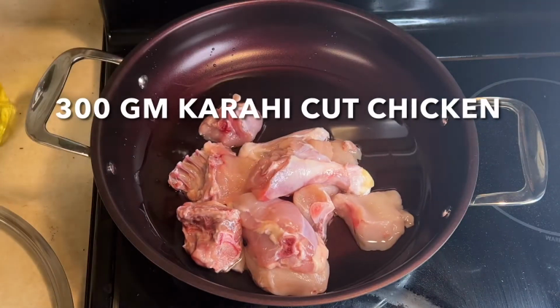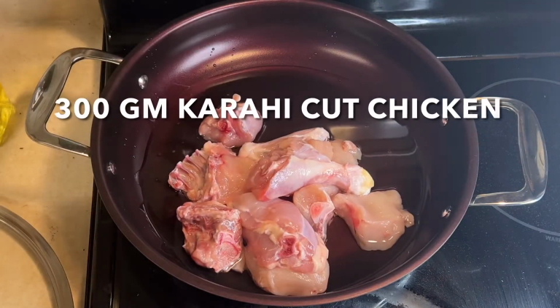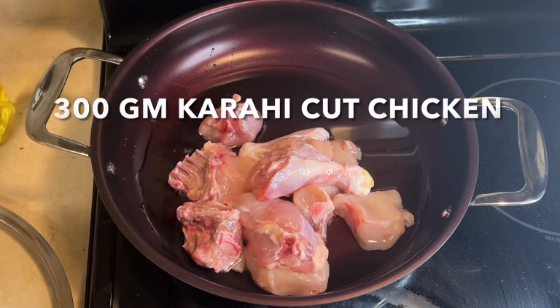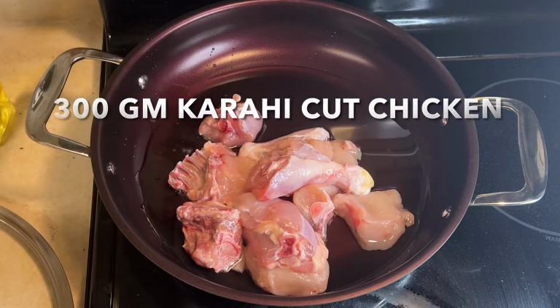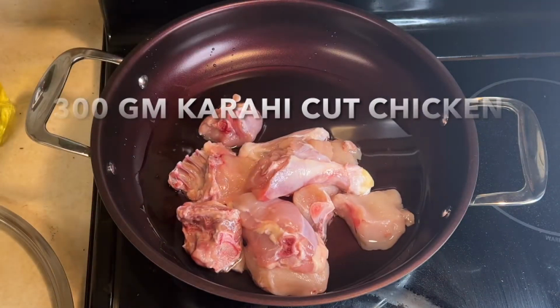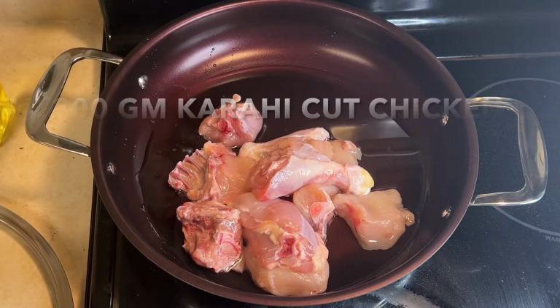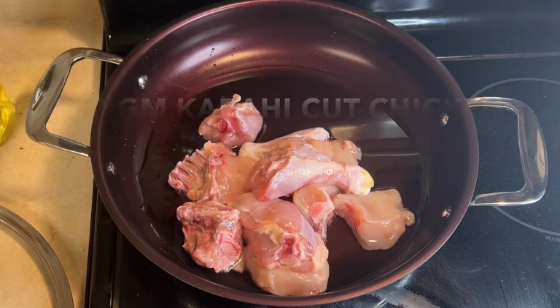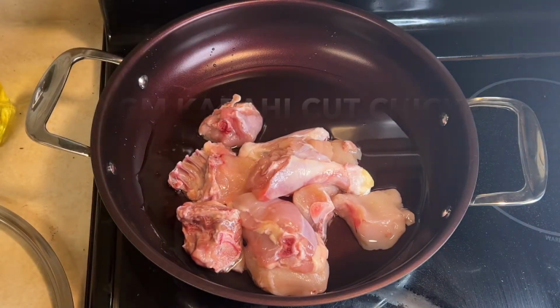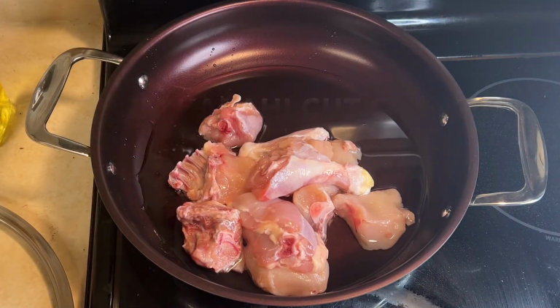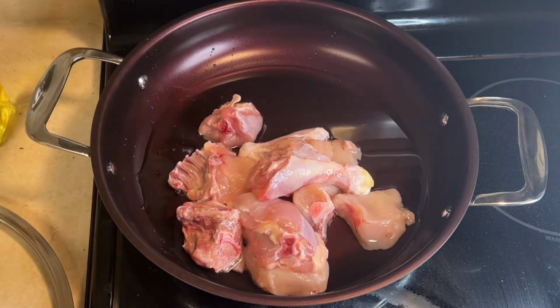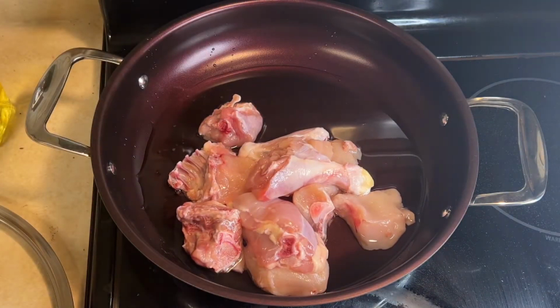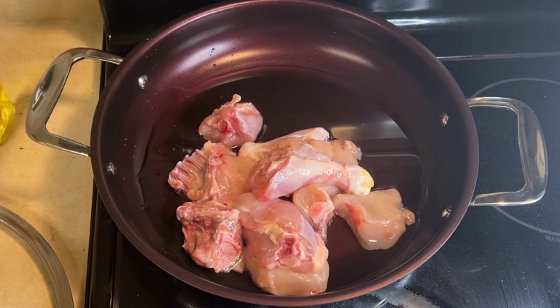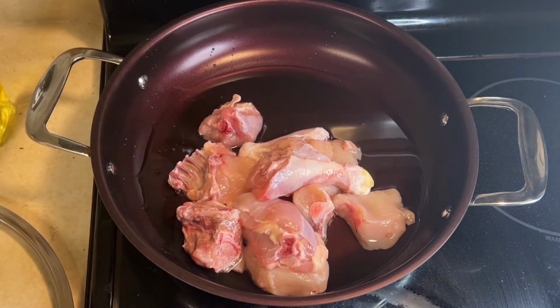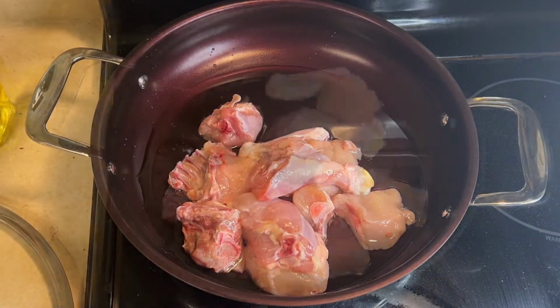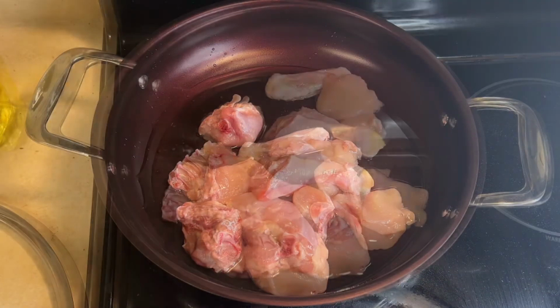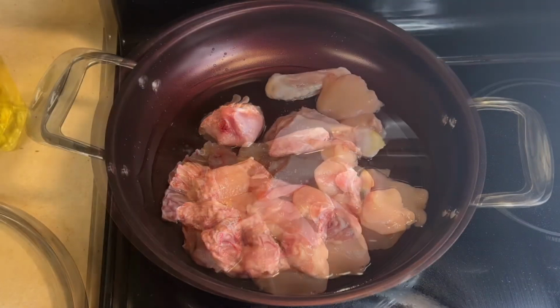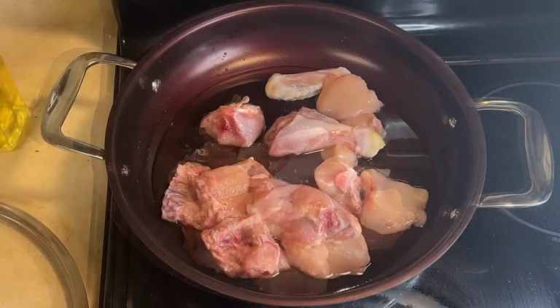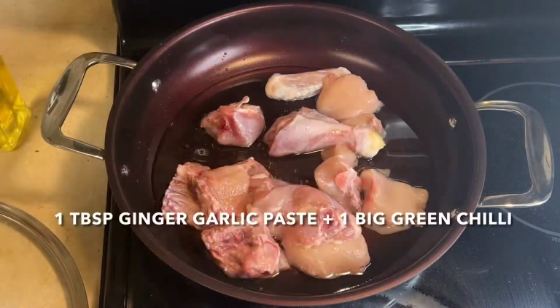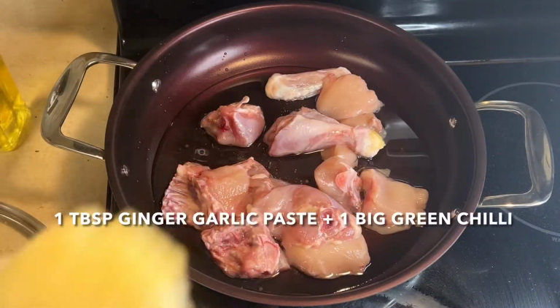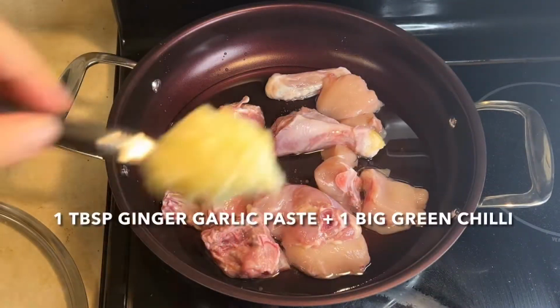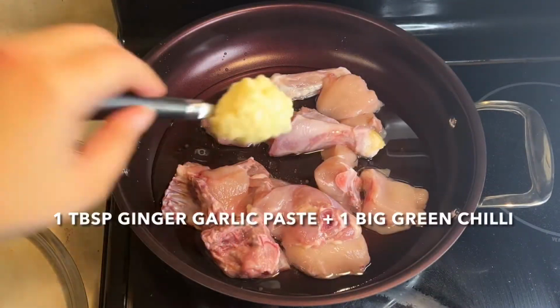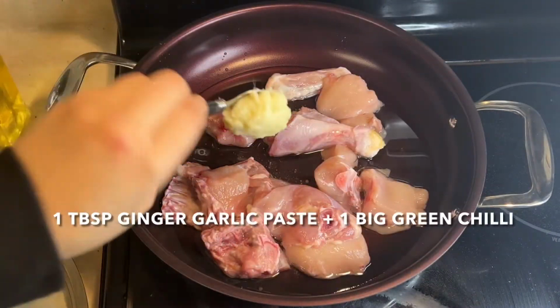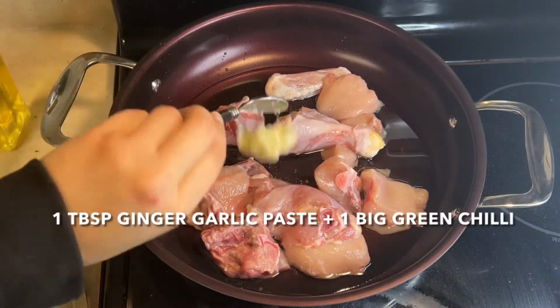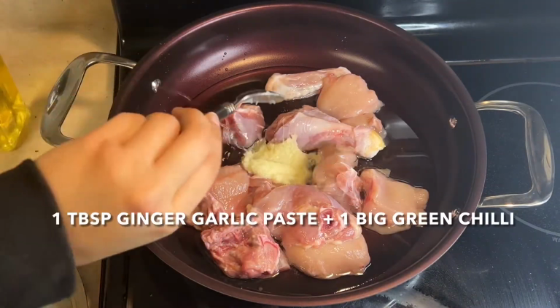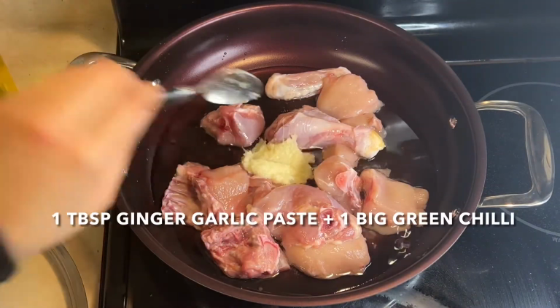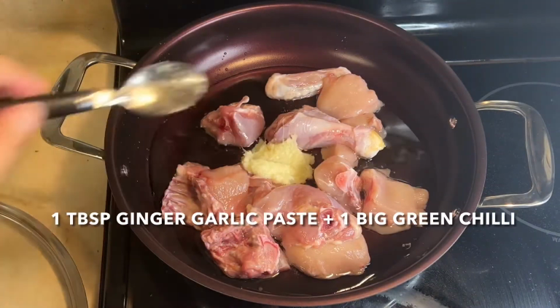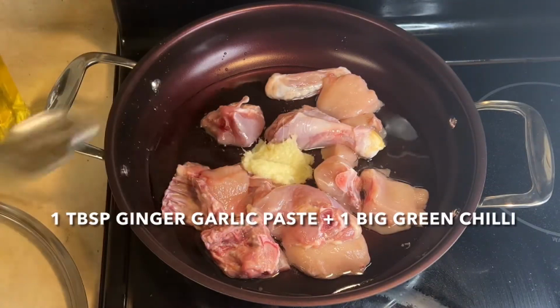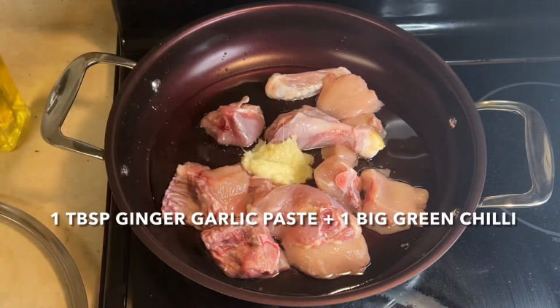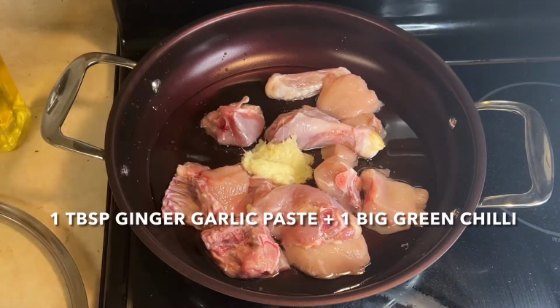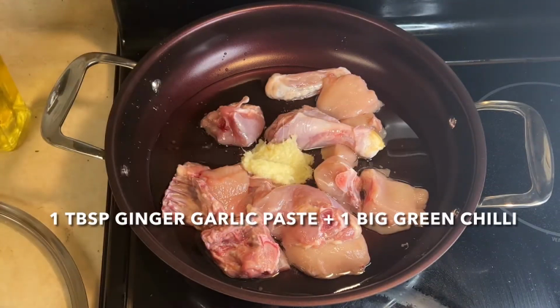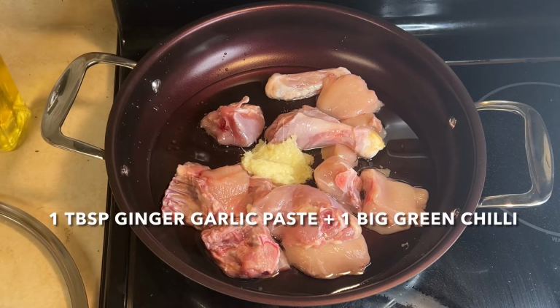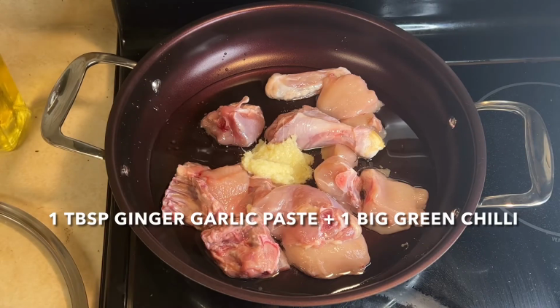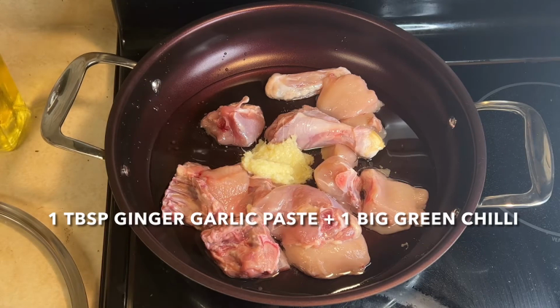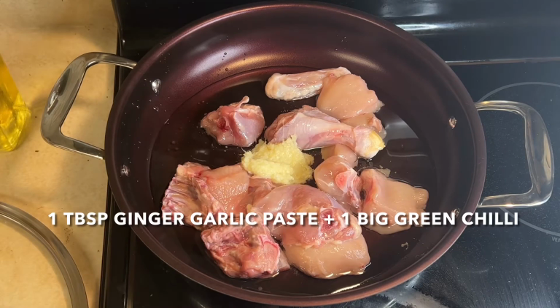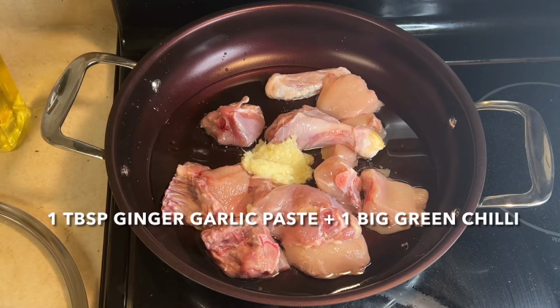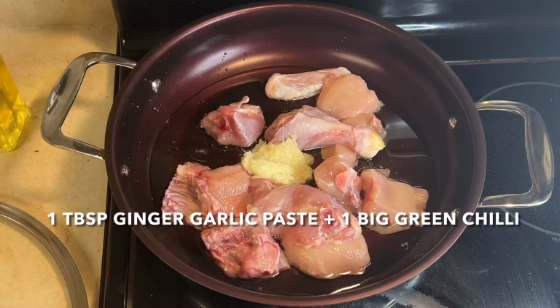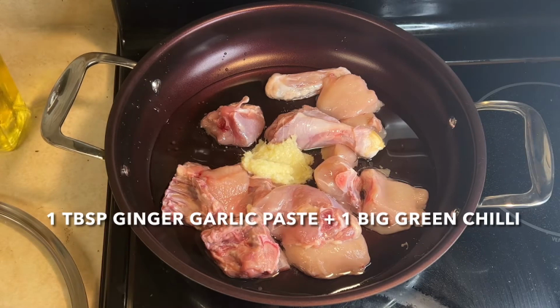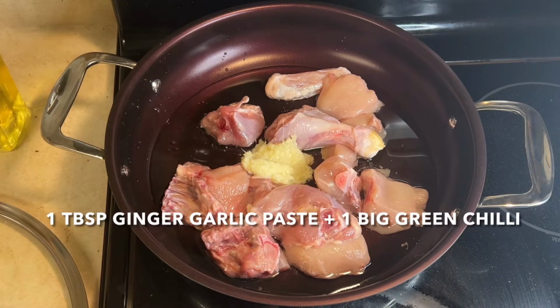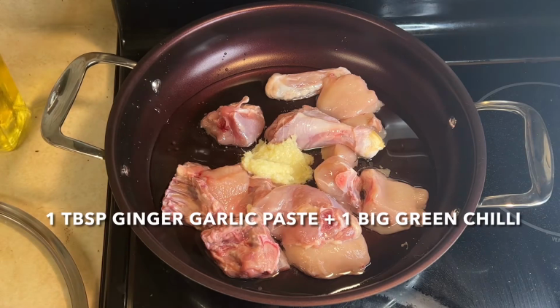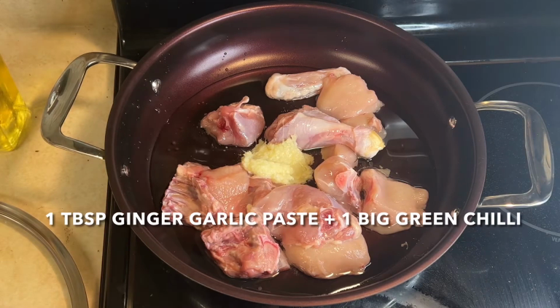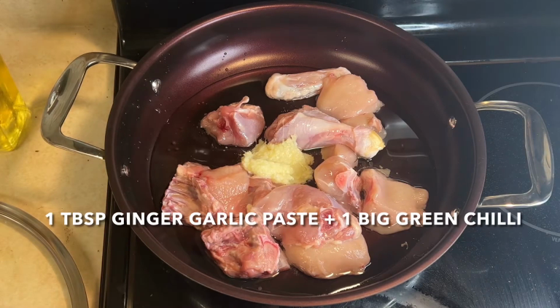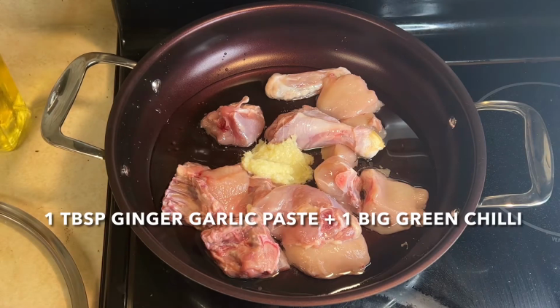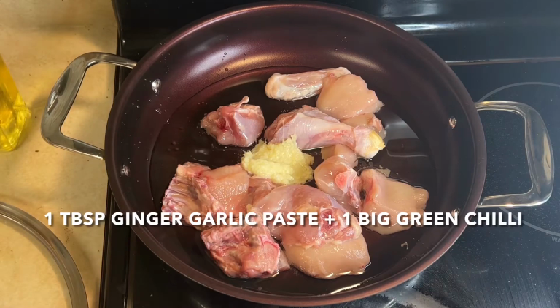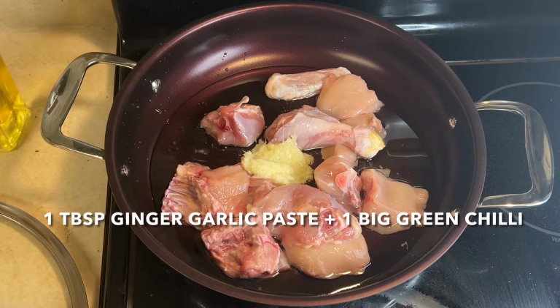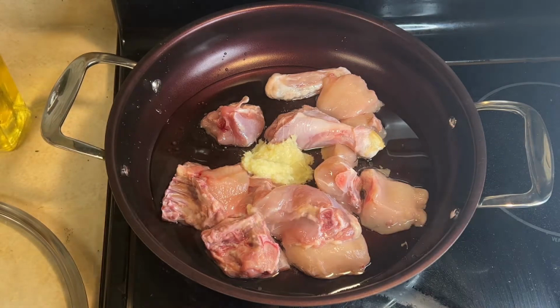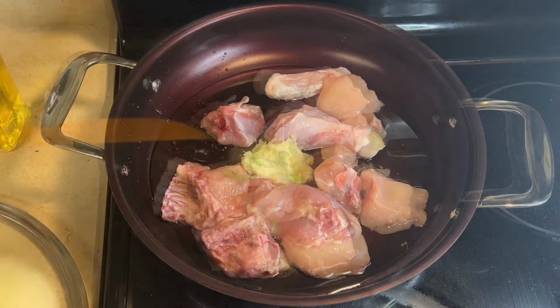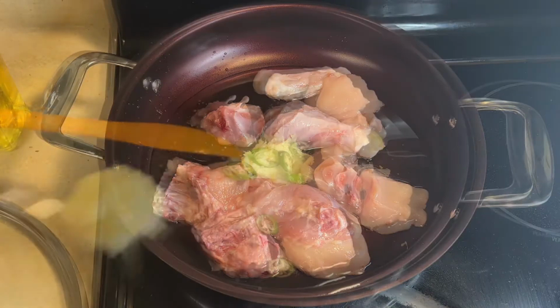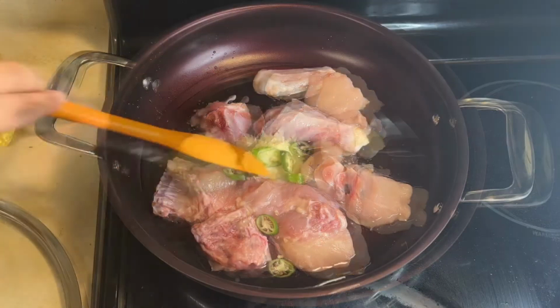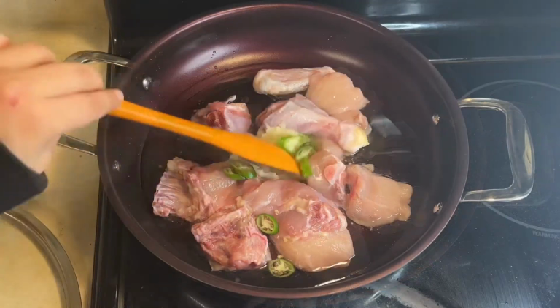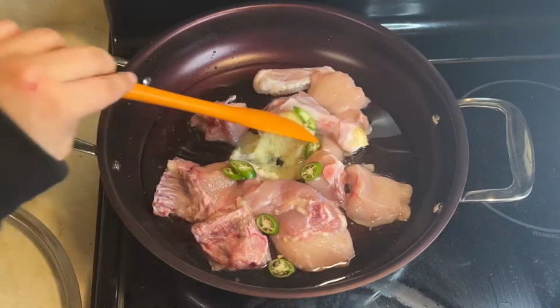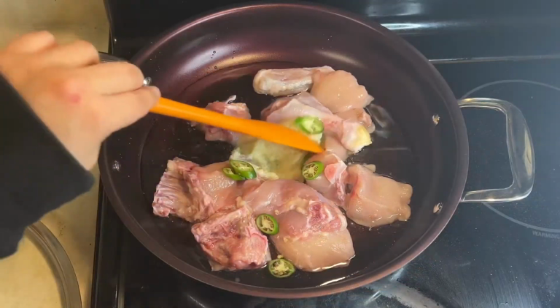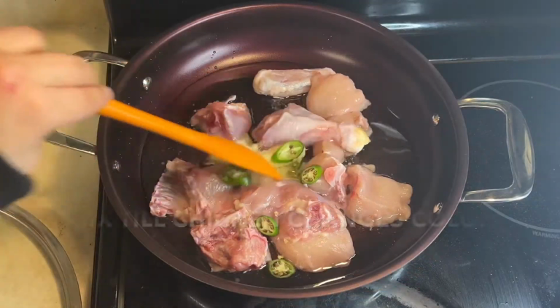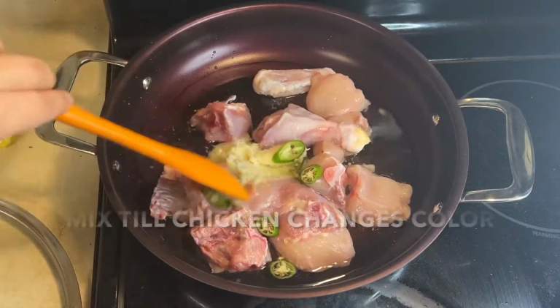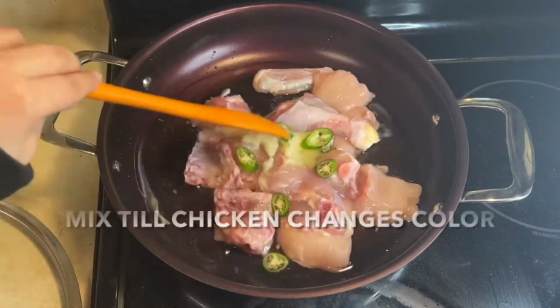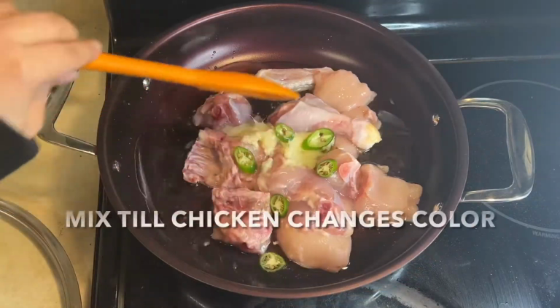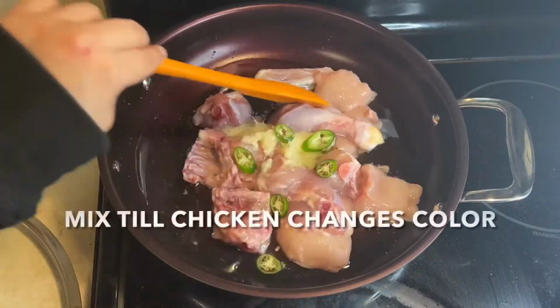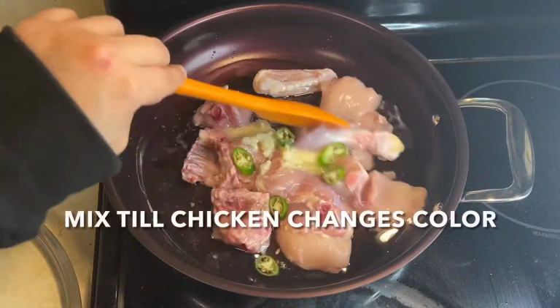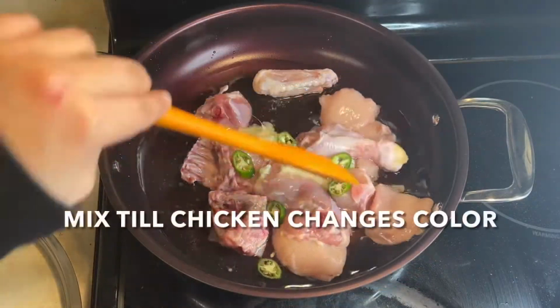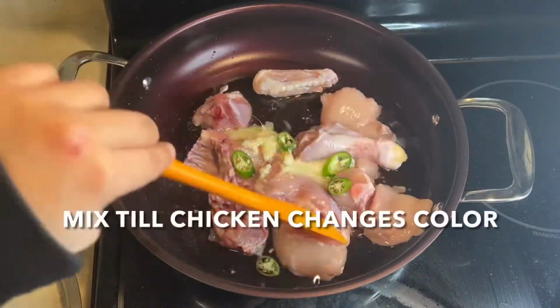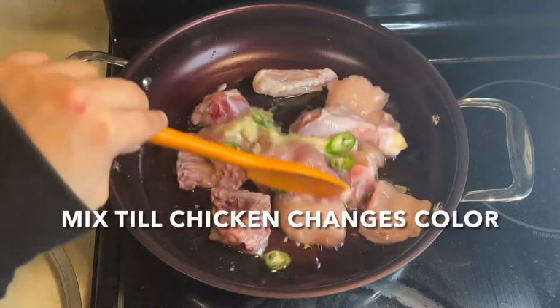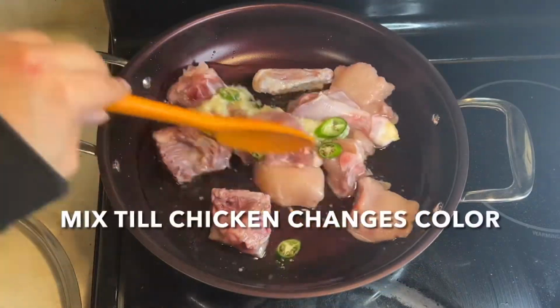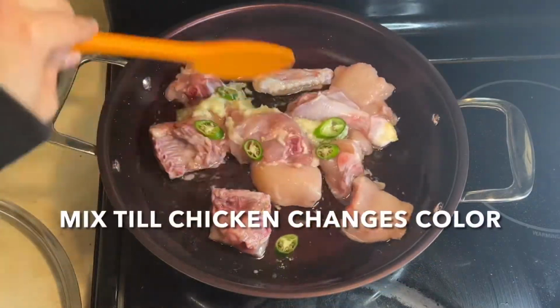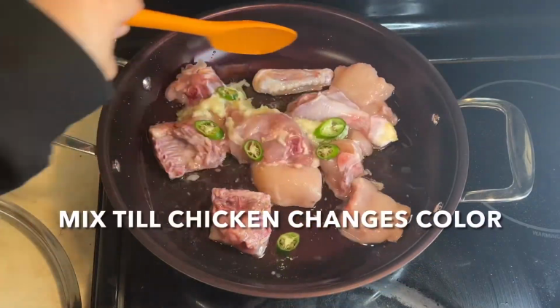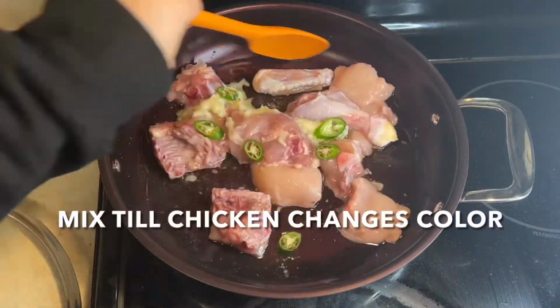Add the chicken cut pieces, a little ginger garlic paste, and mirch, and fry it until it changes color.